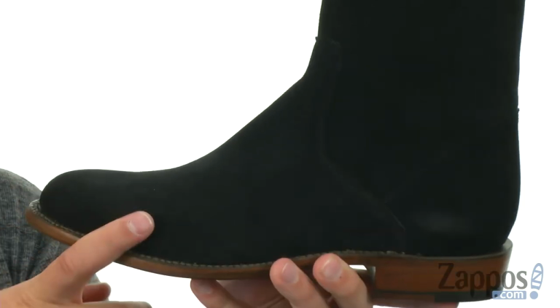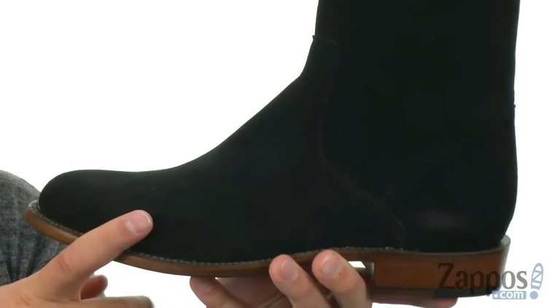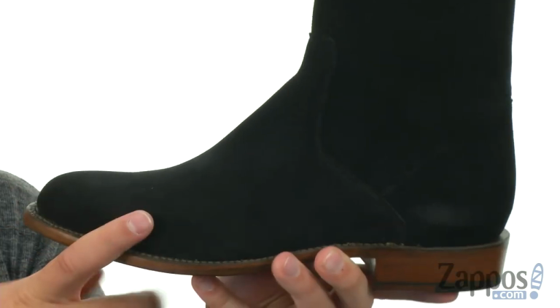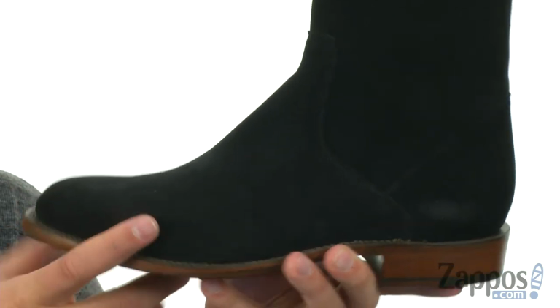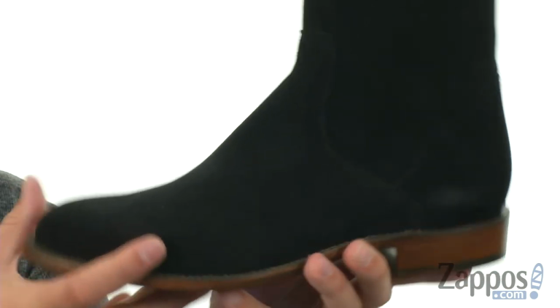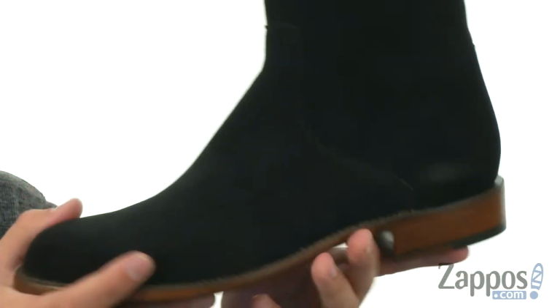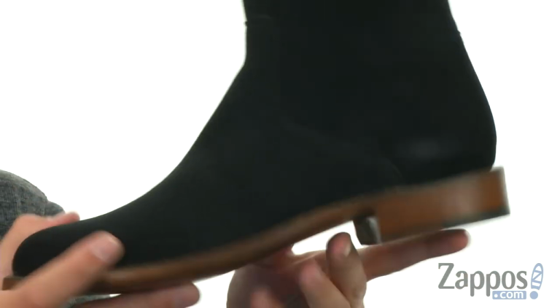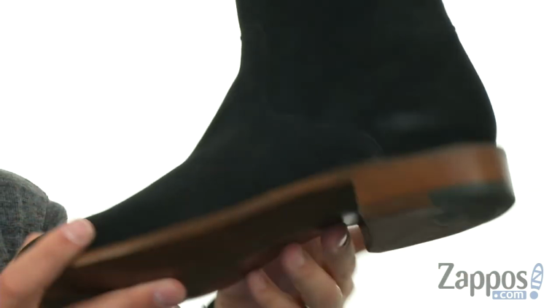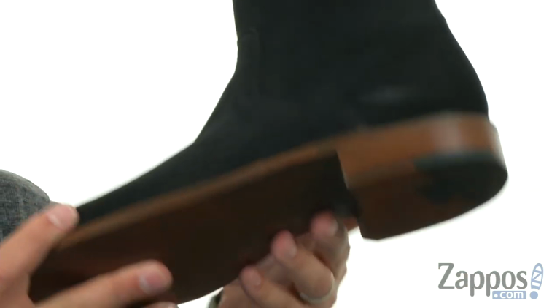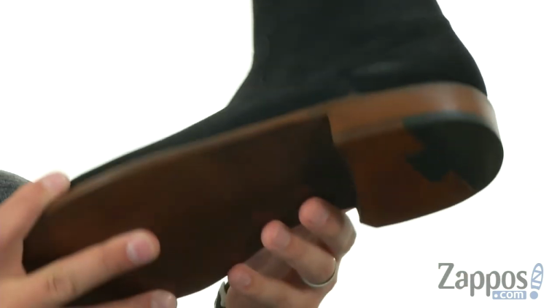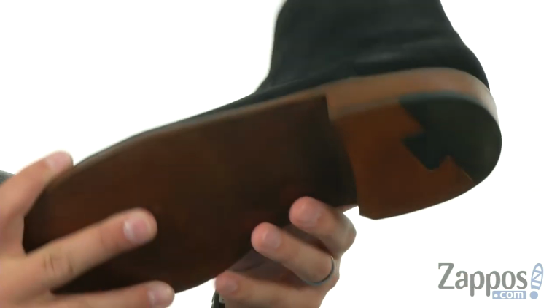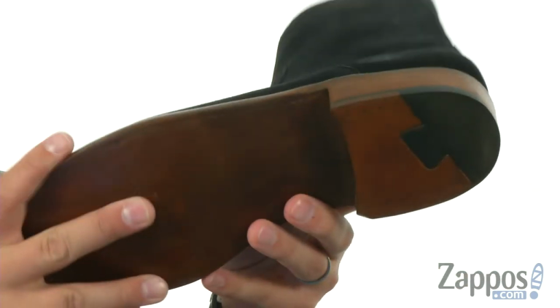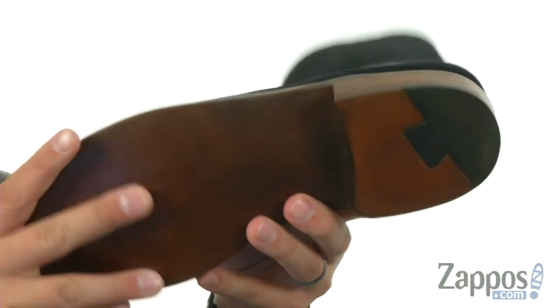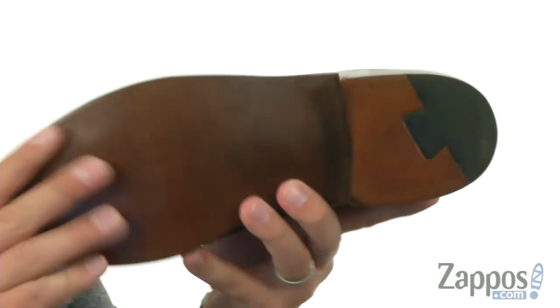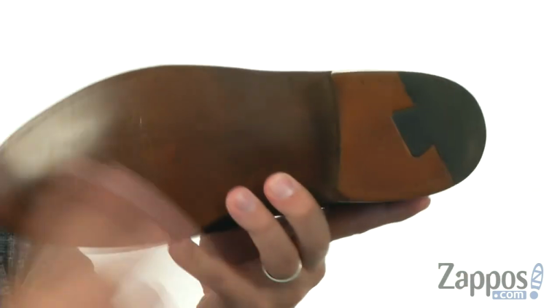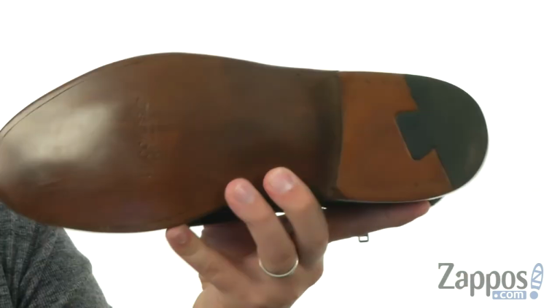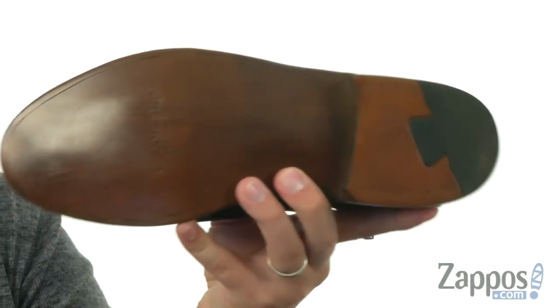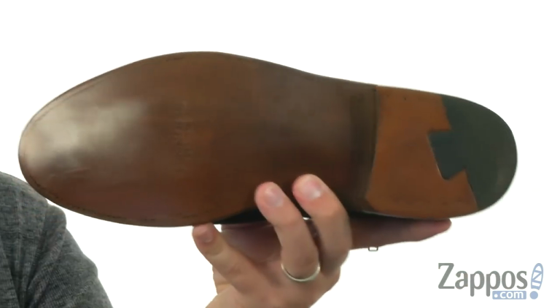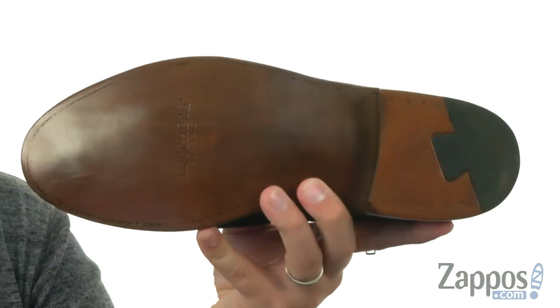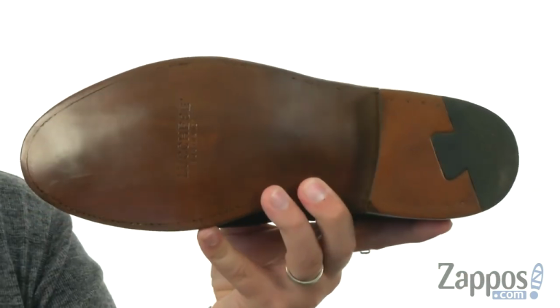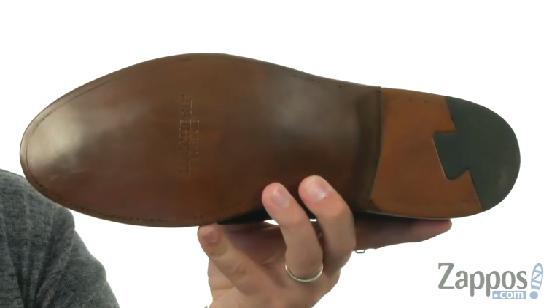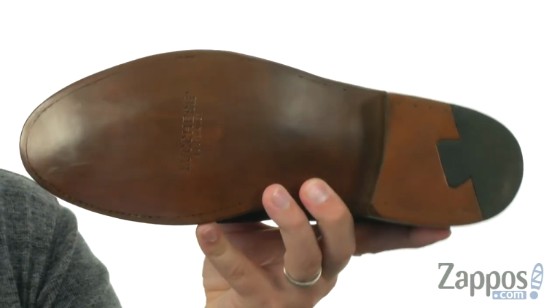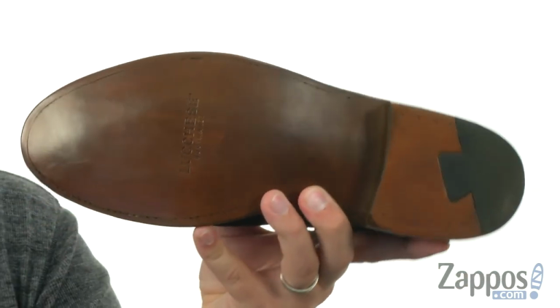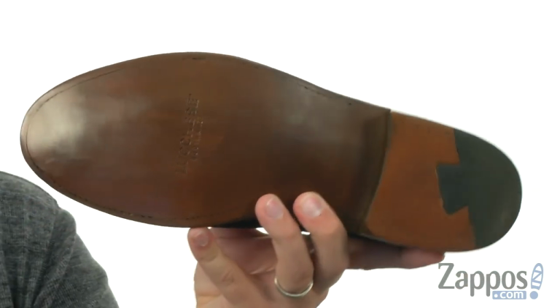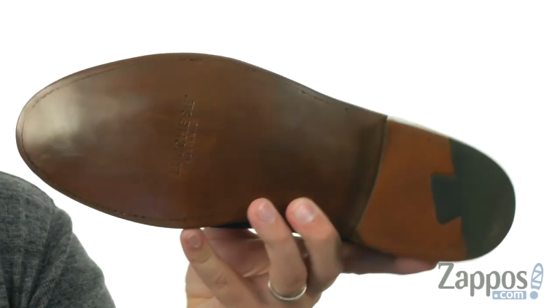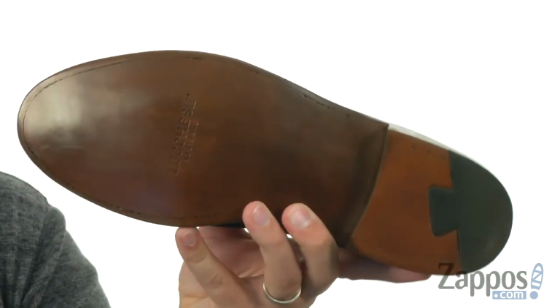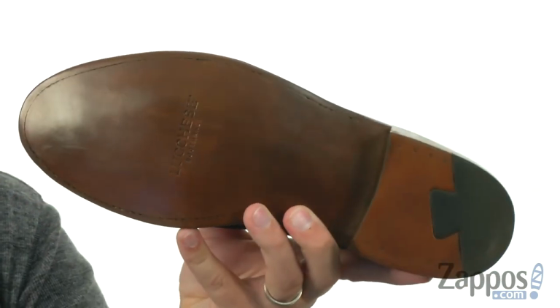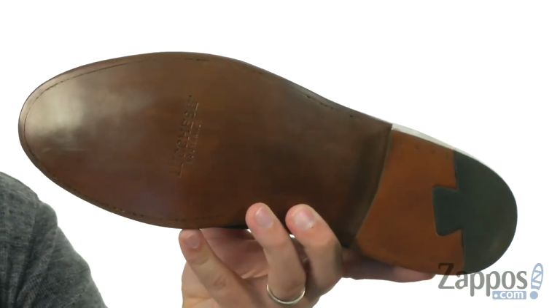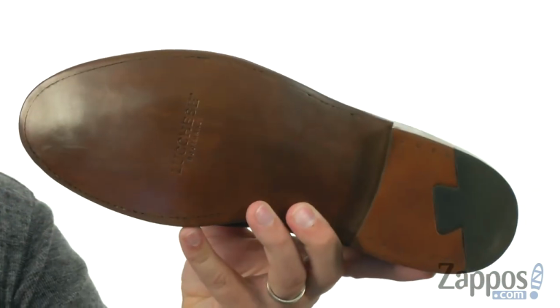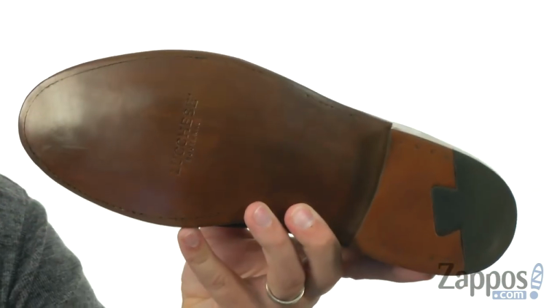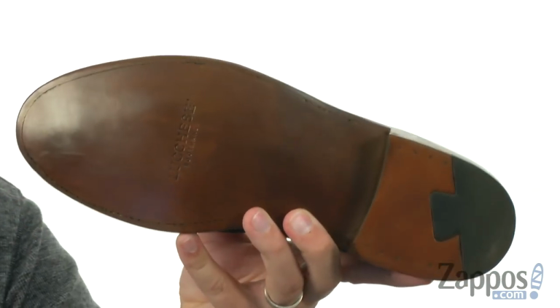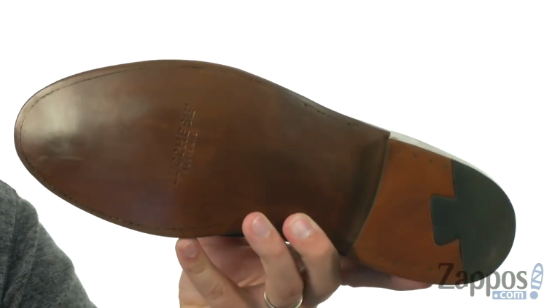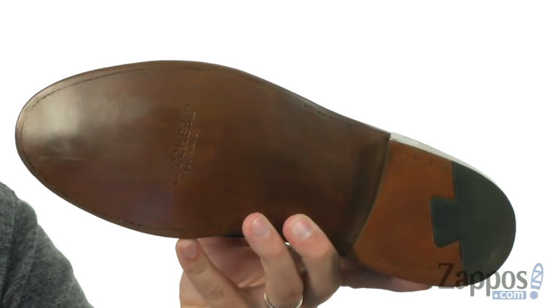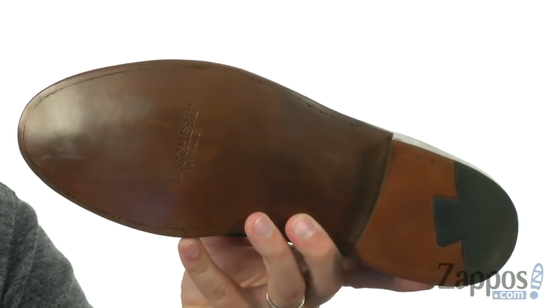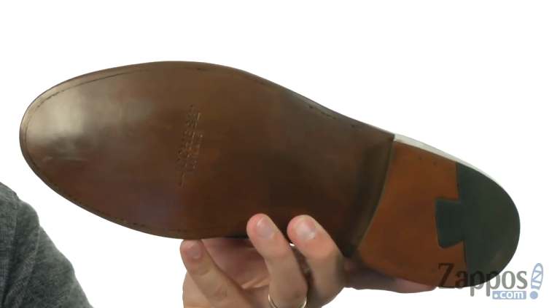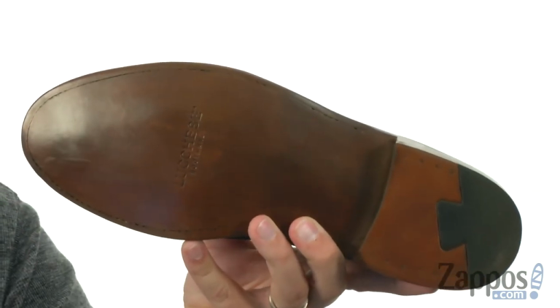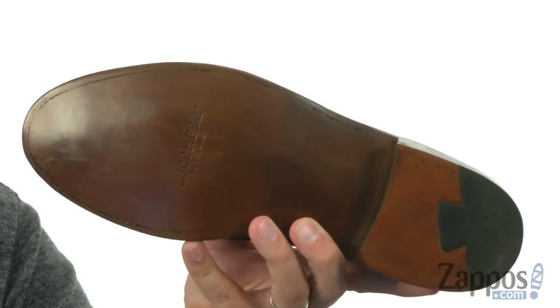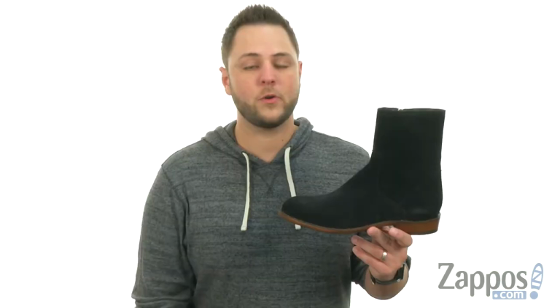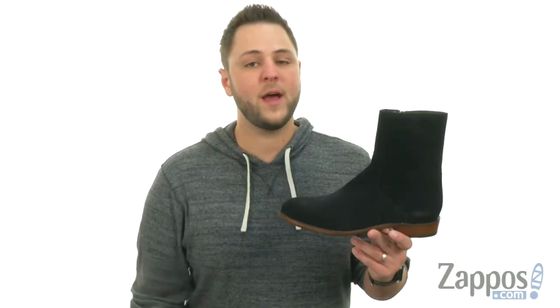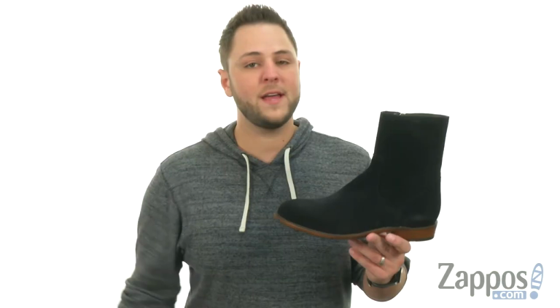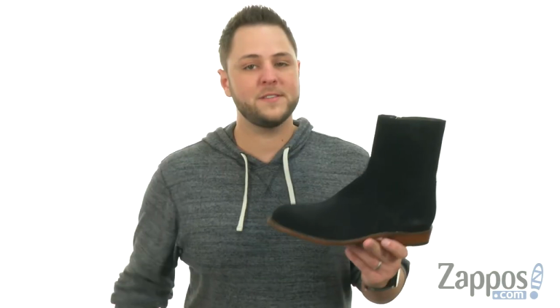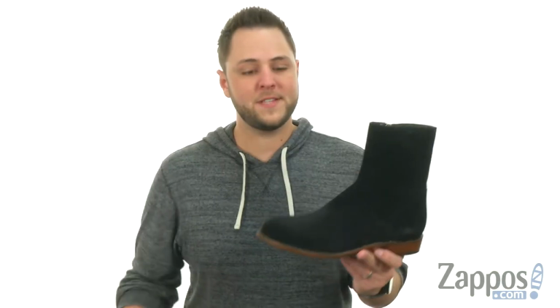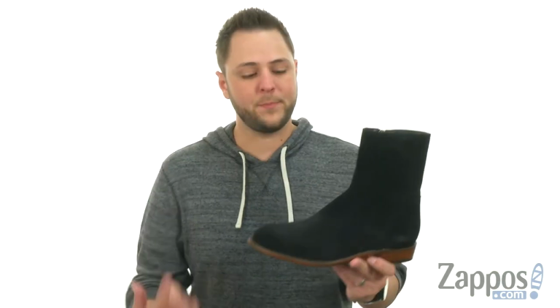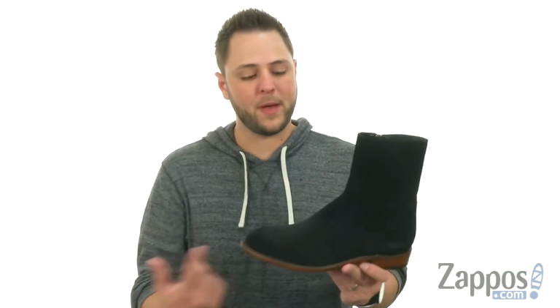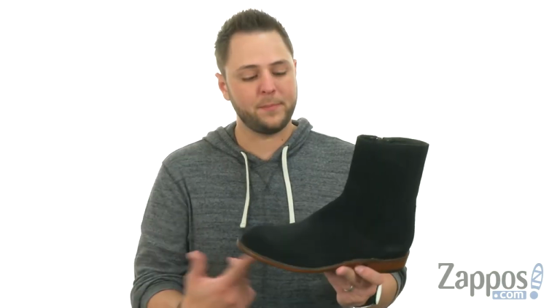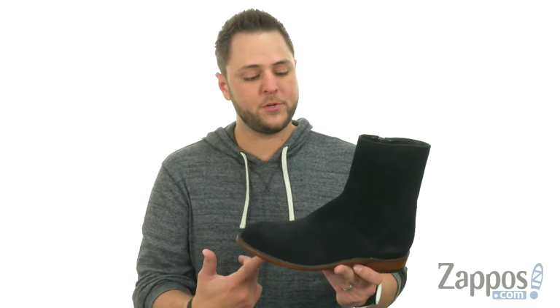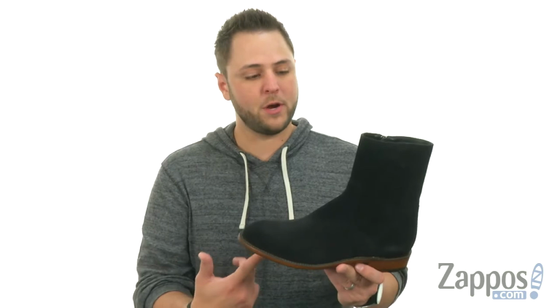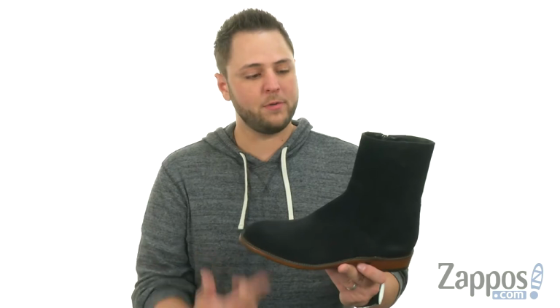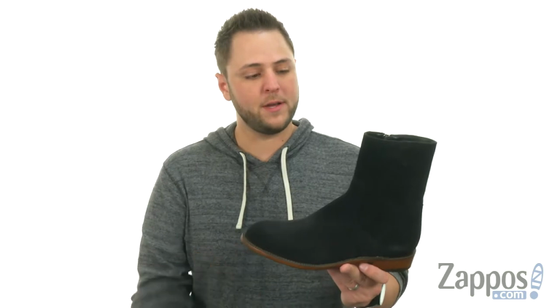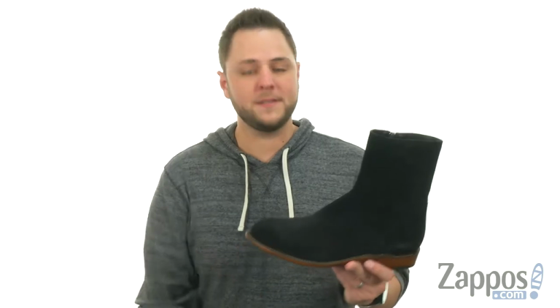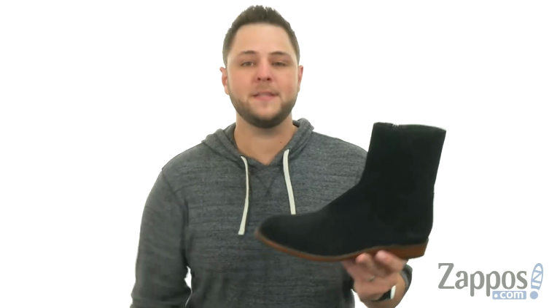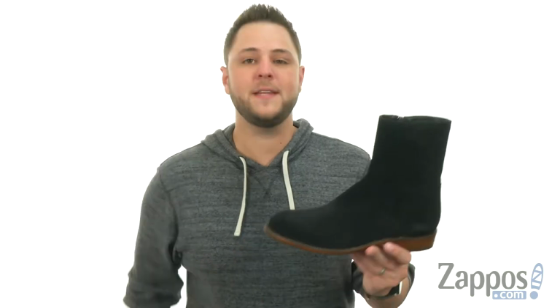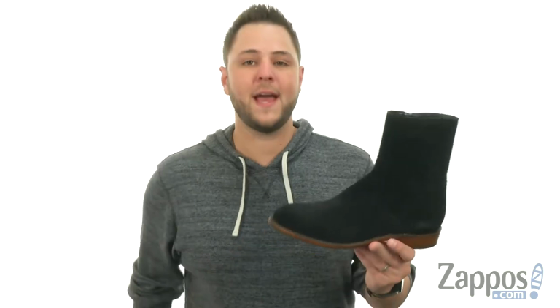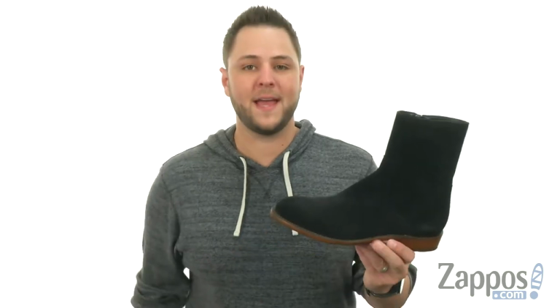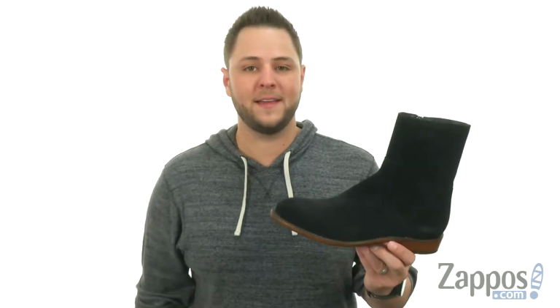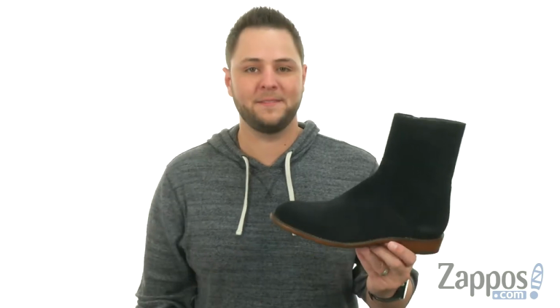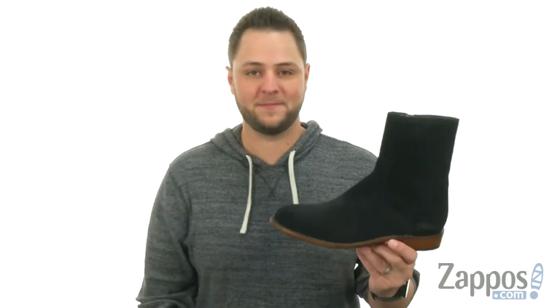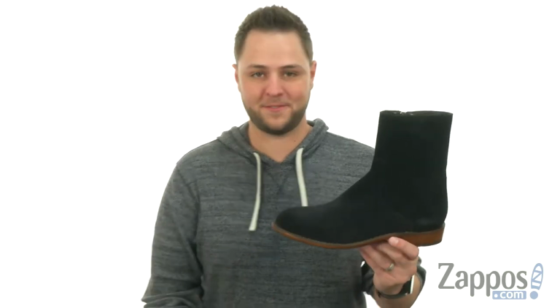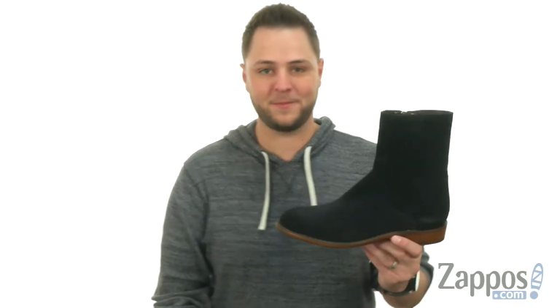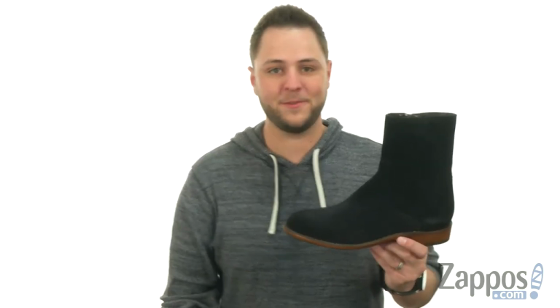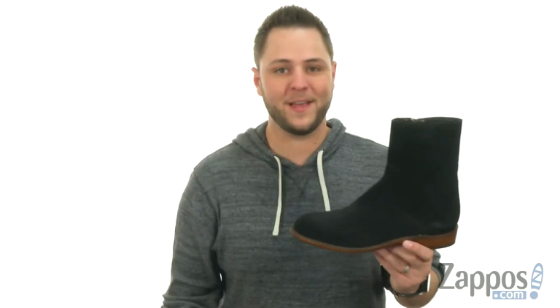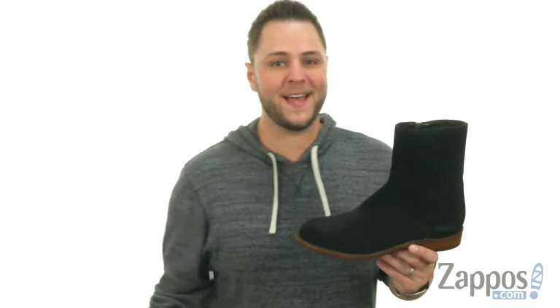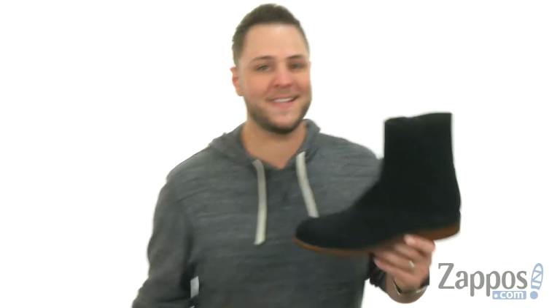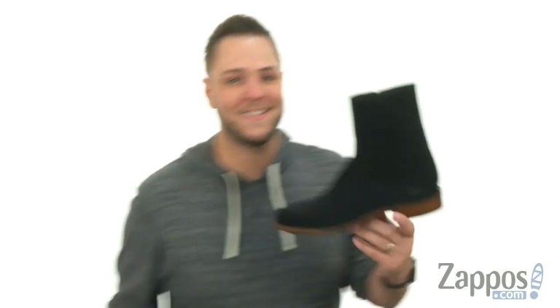Amazing style, comfort, and down here on the bottom you got that sturdy outsole. So go ahead and zip up Jonah today, it's from Lucchese.